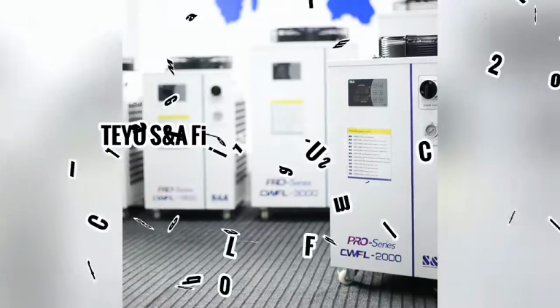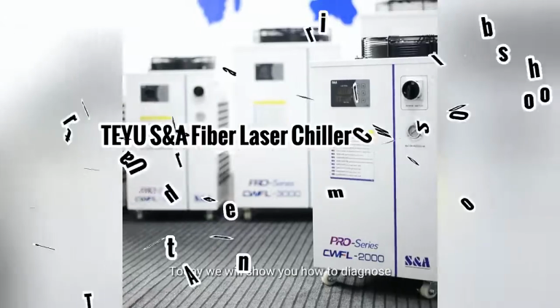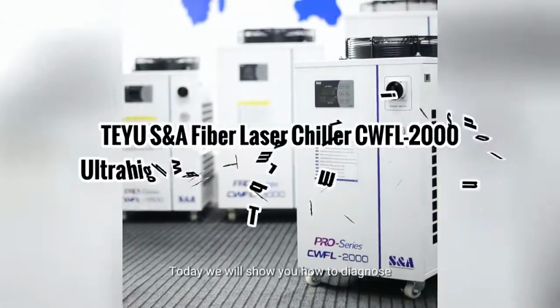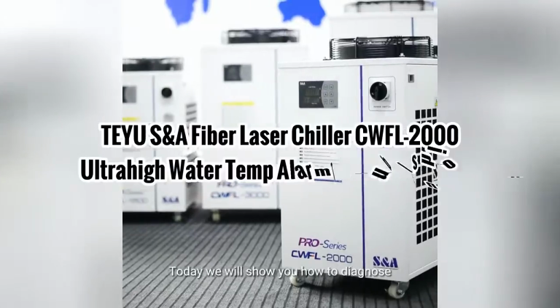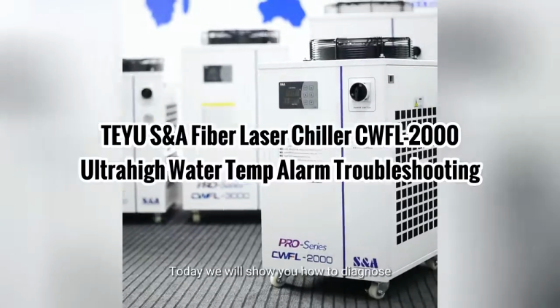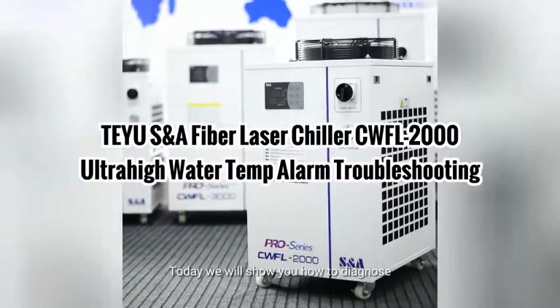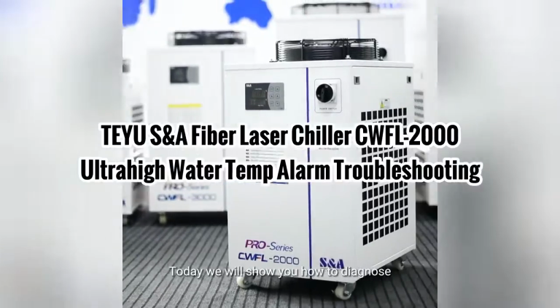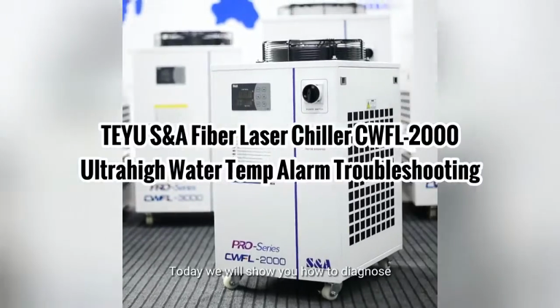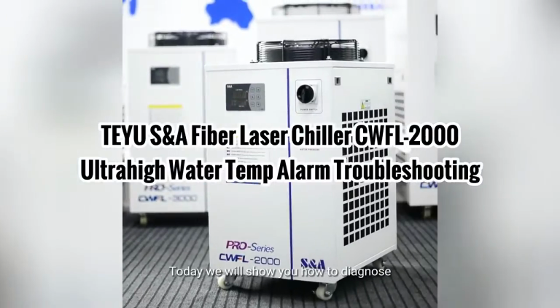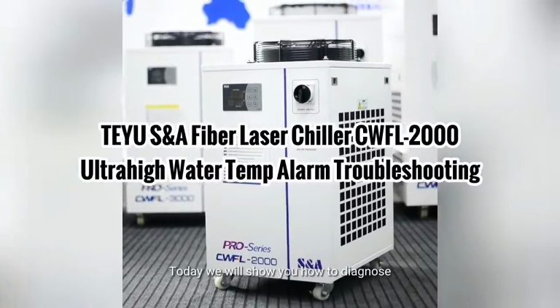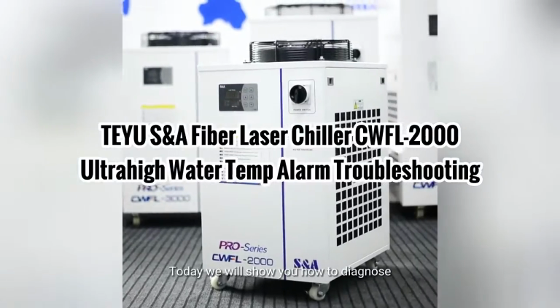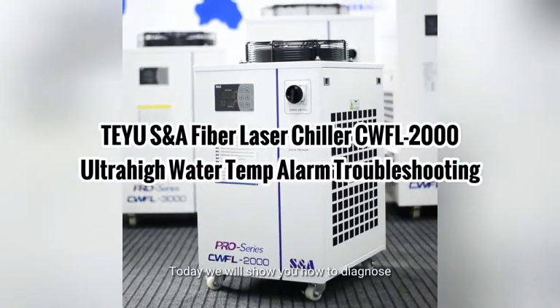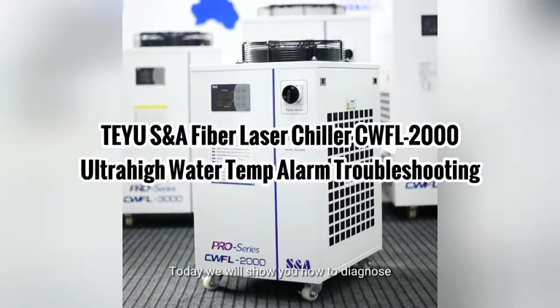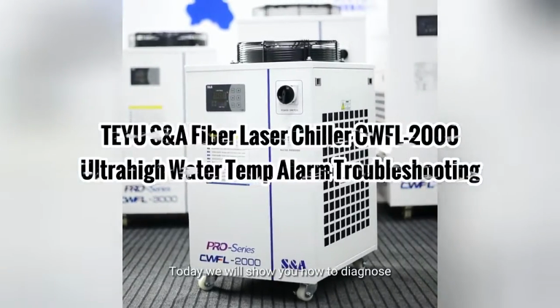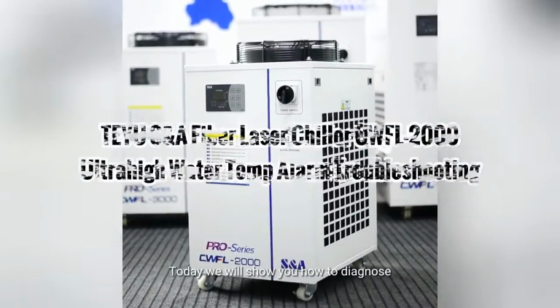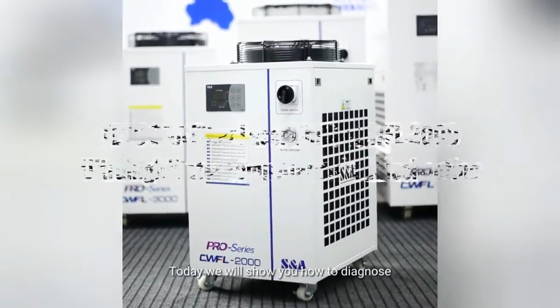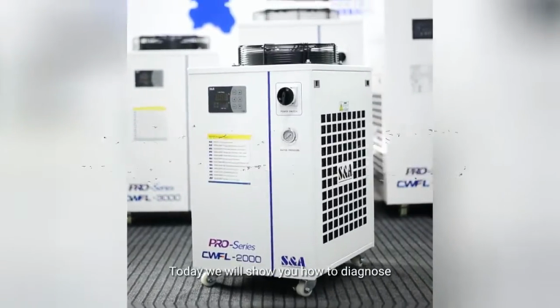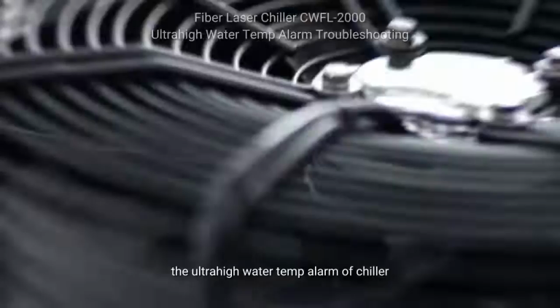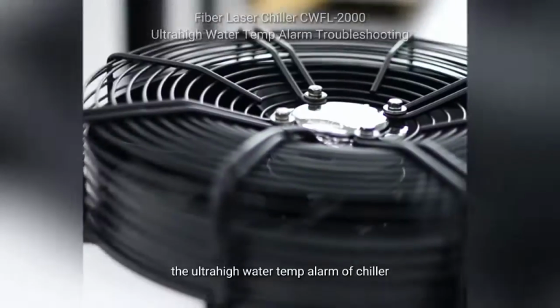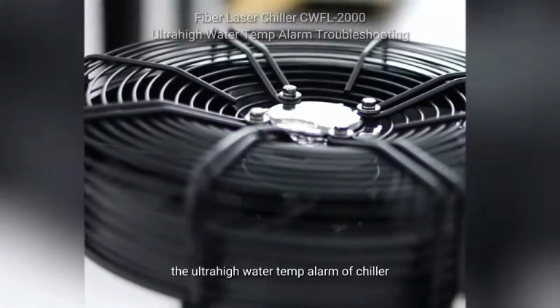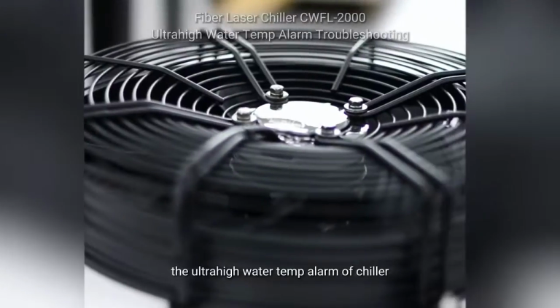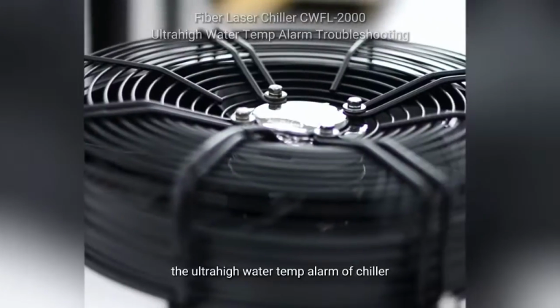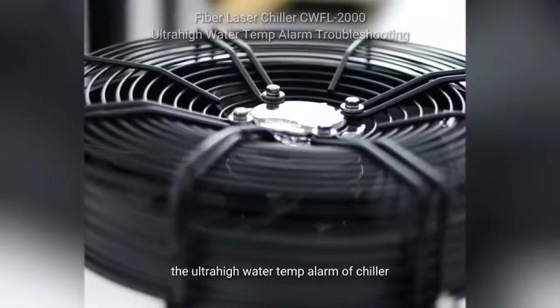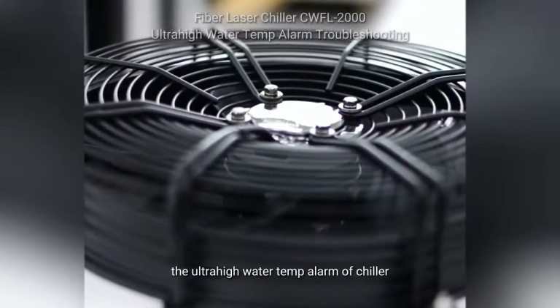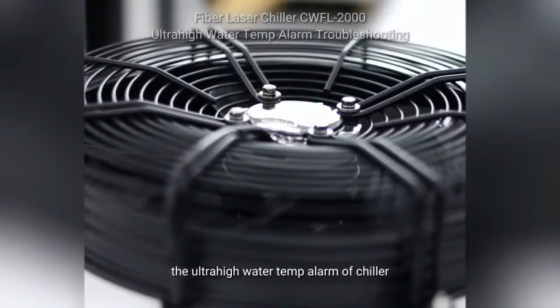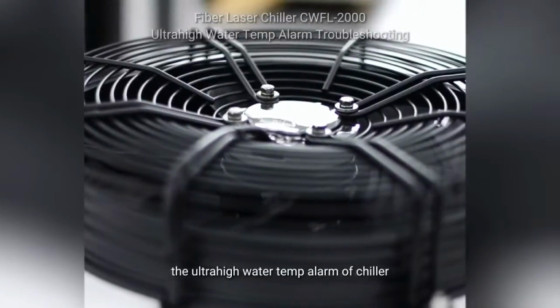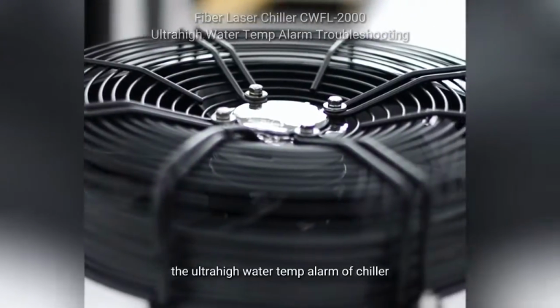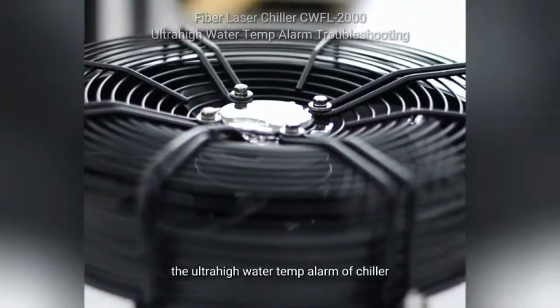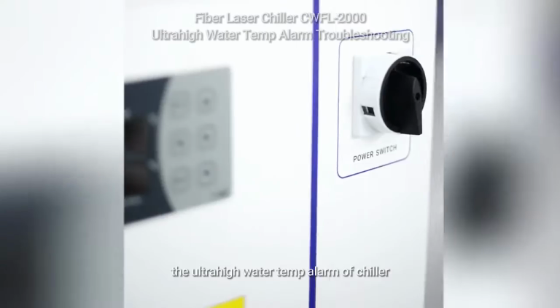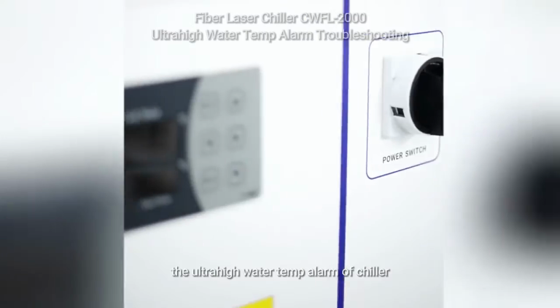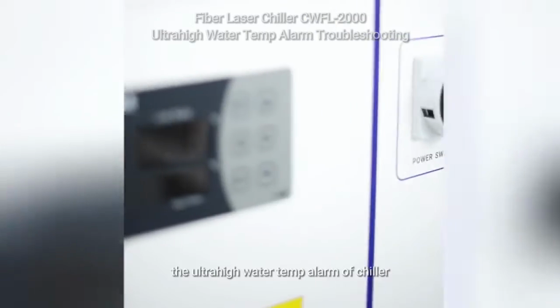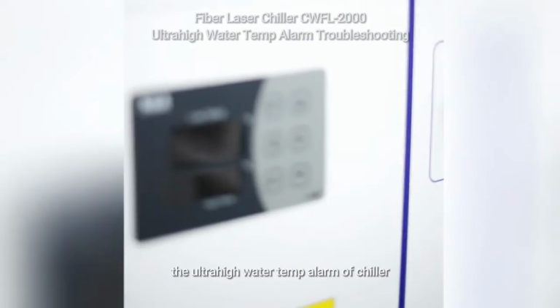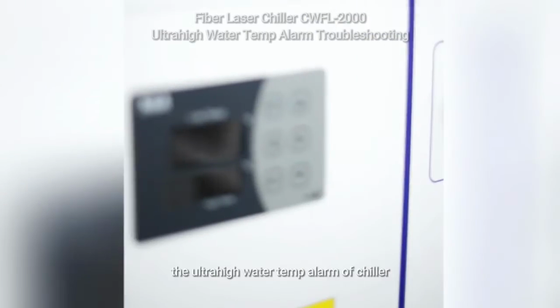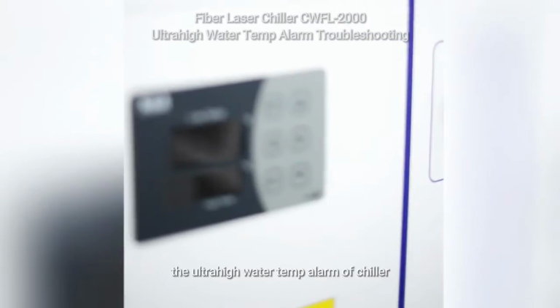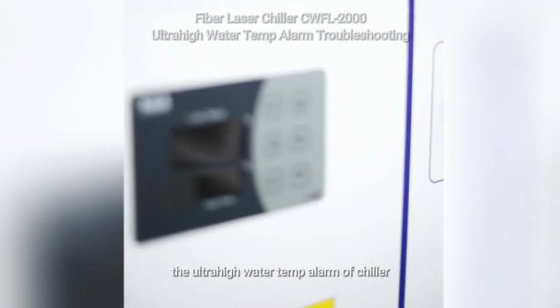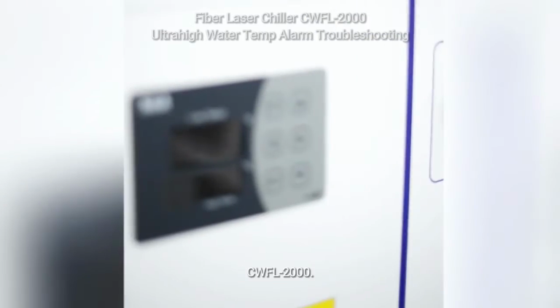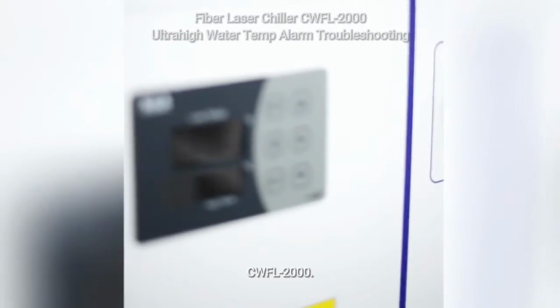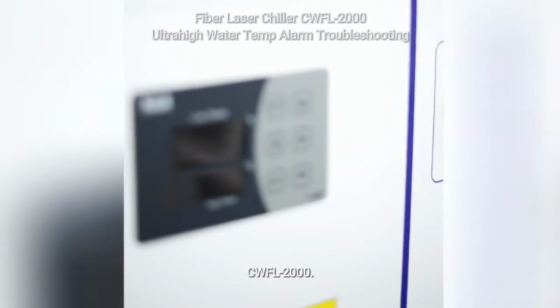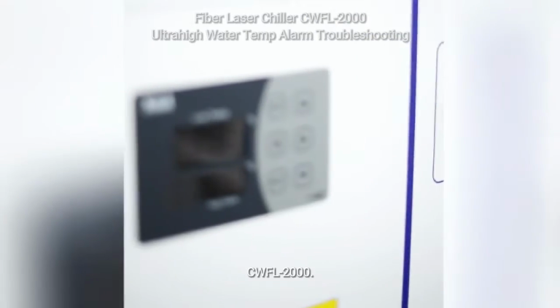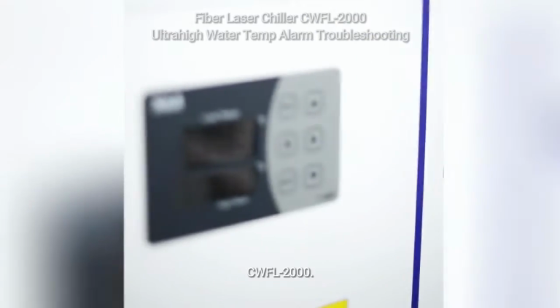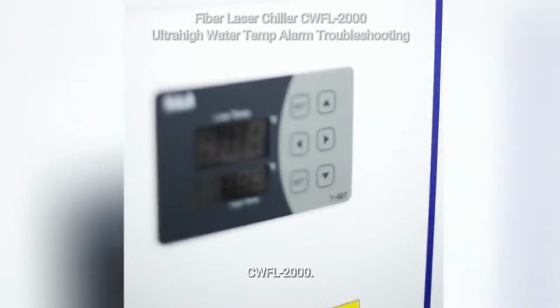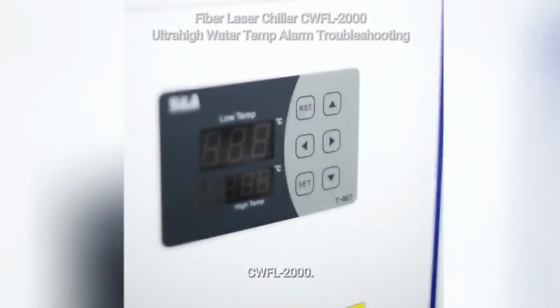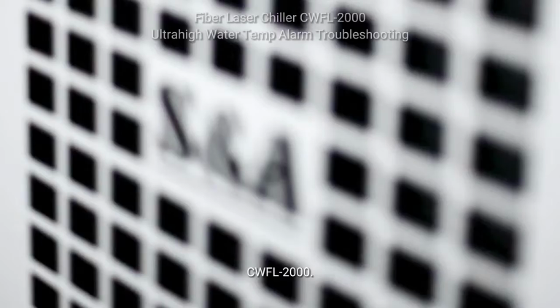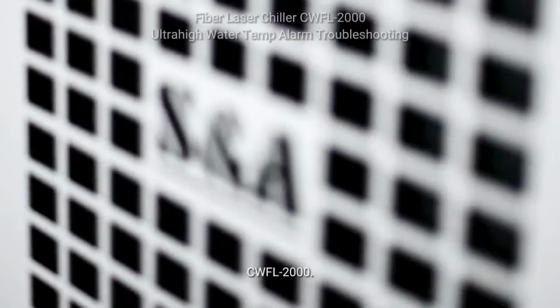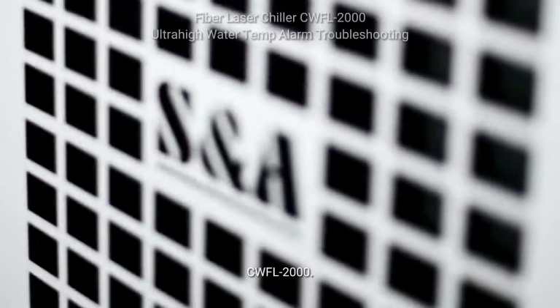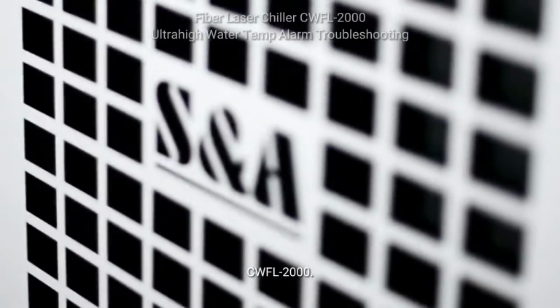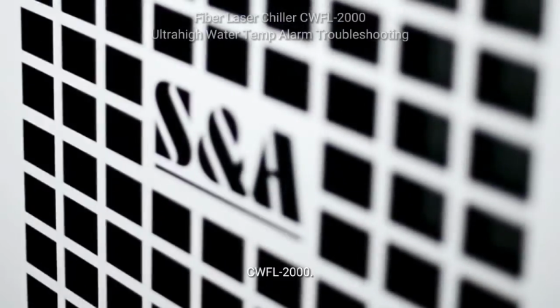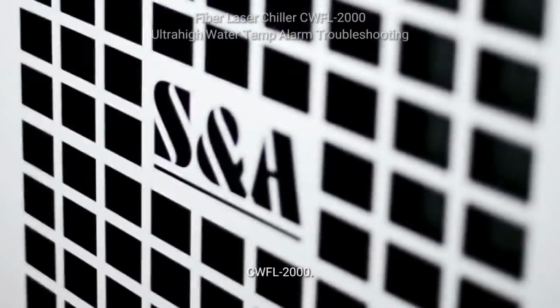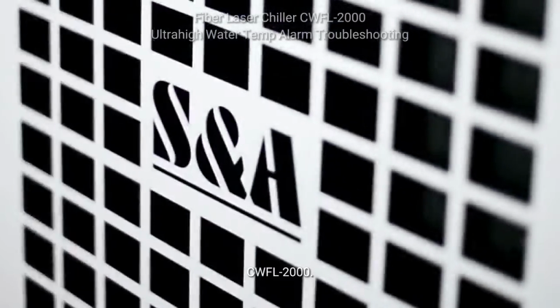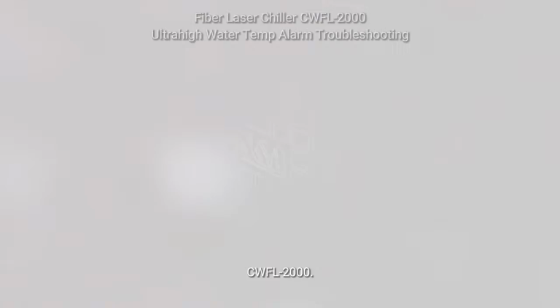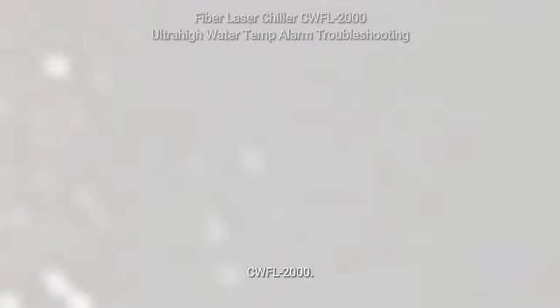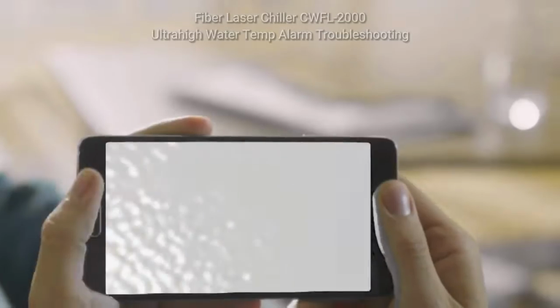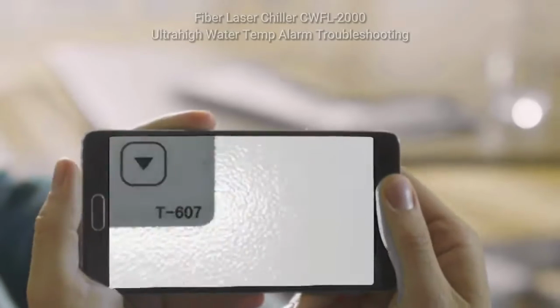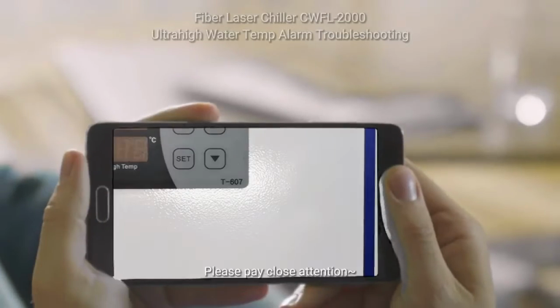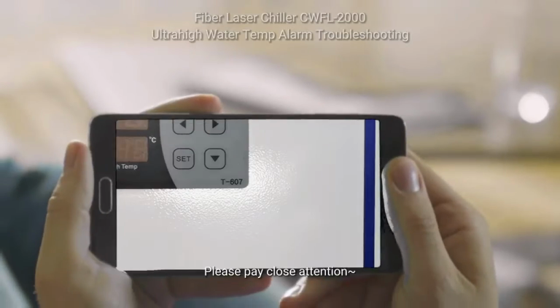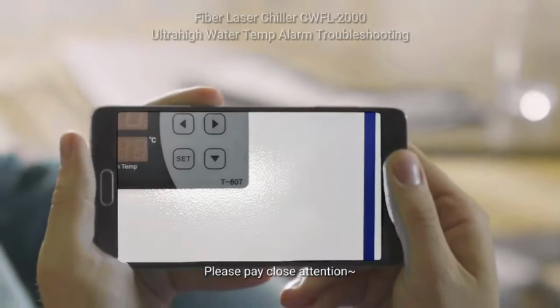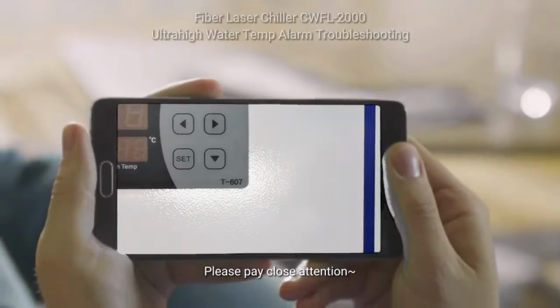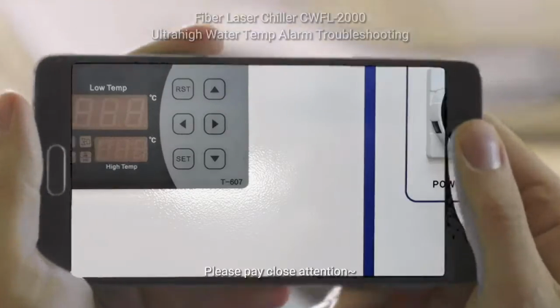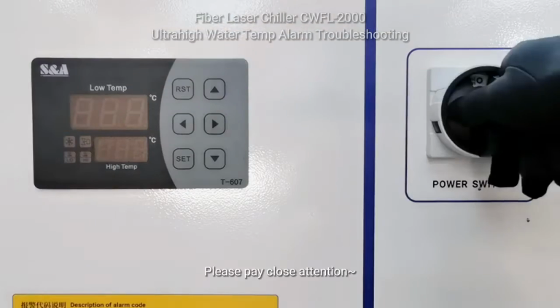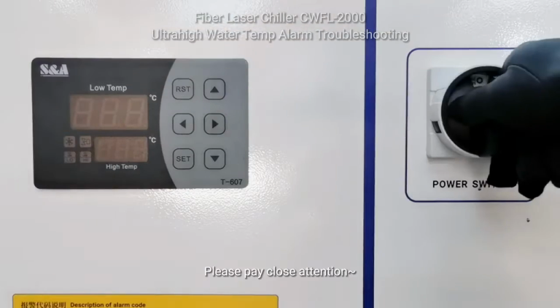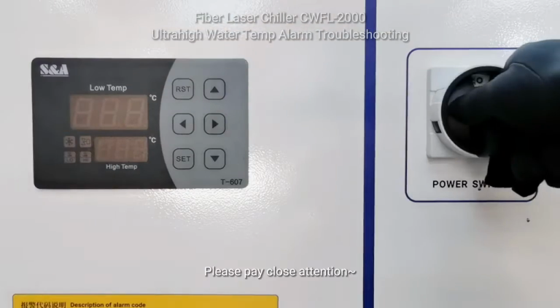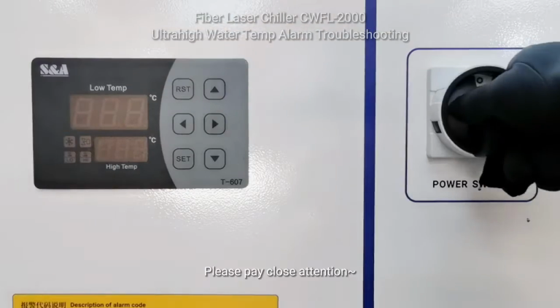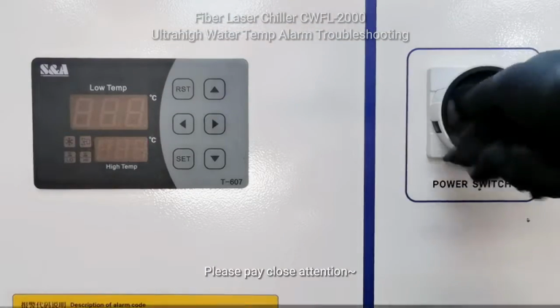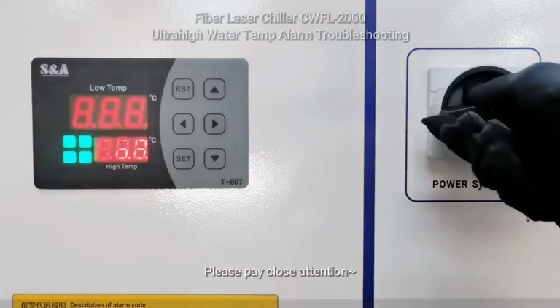Today we will show you how to diagnose the ultra-high water temp alarm of Chiller CWFL 2000. Please pay close attention.